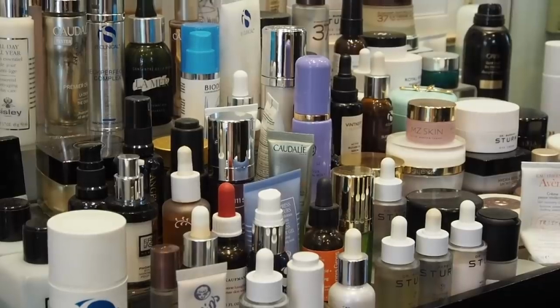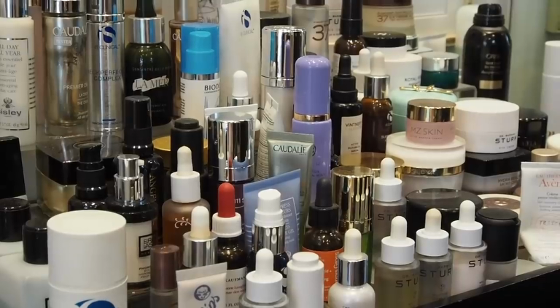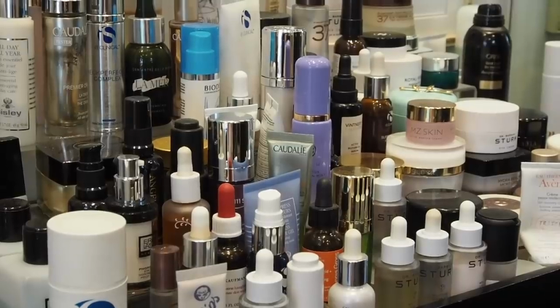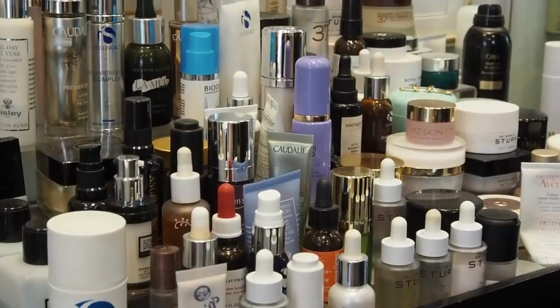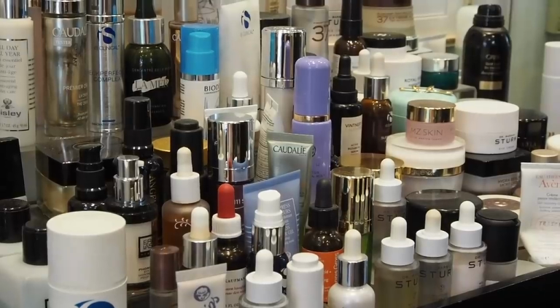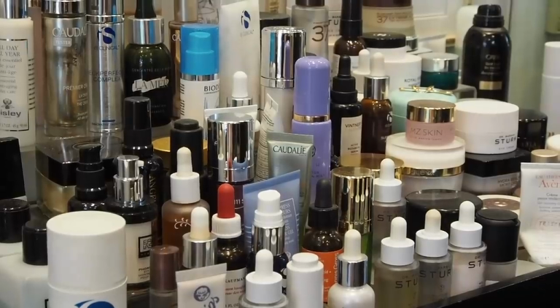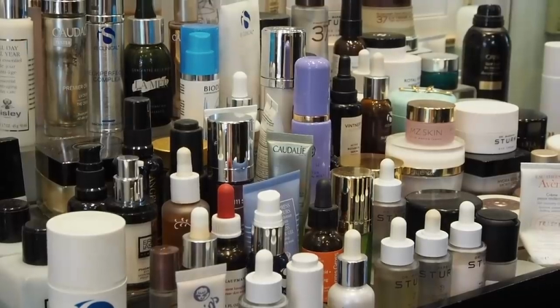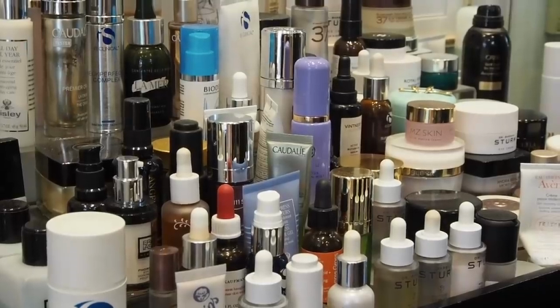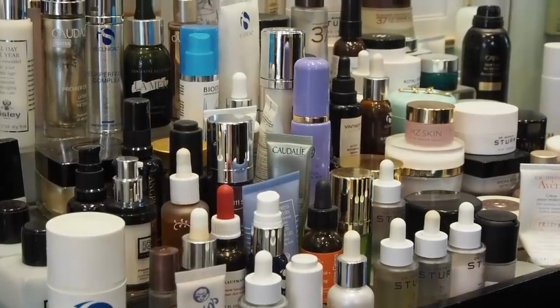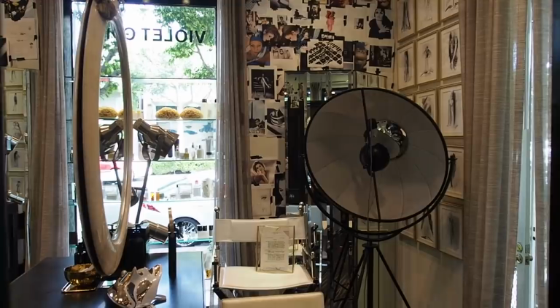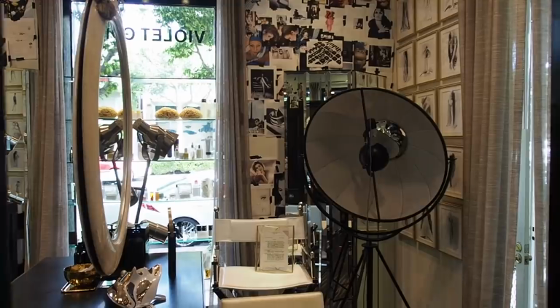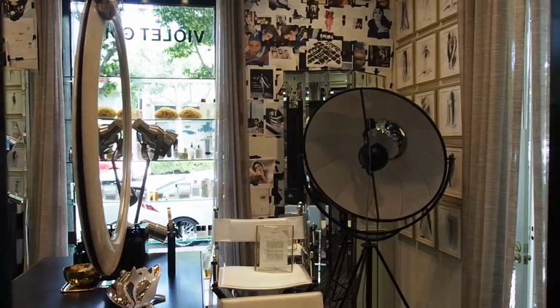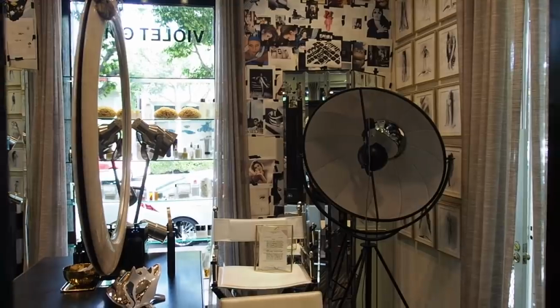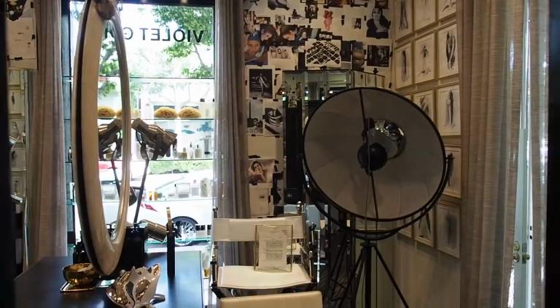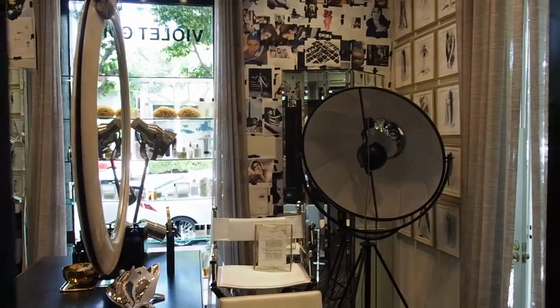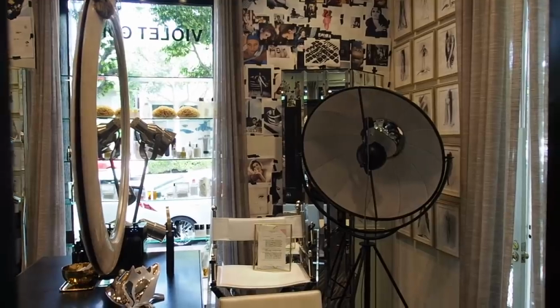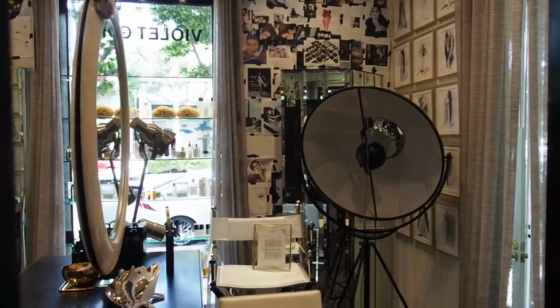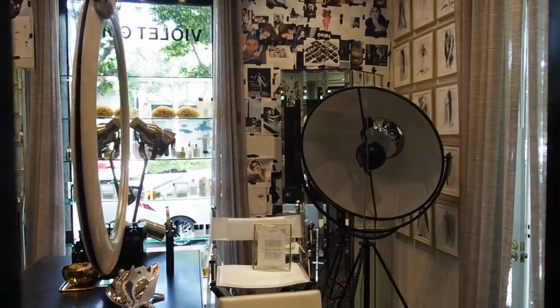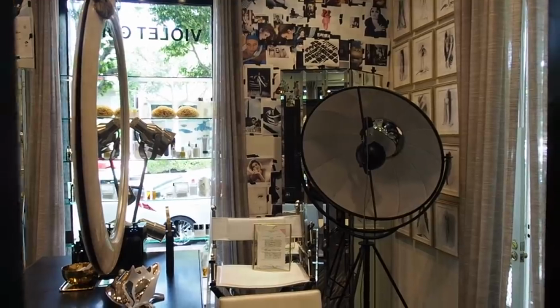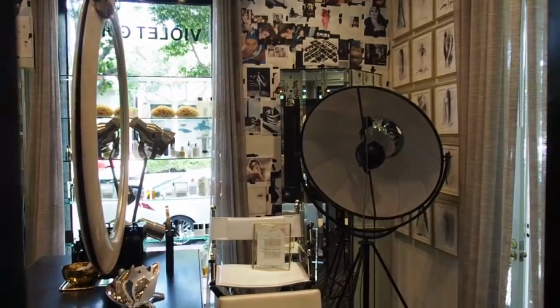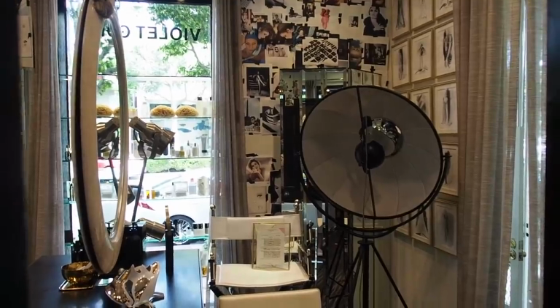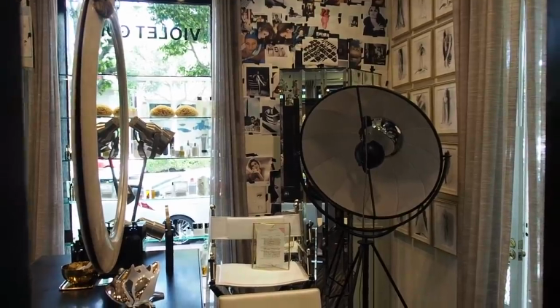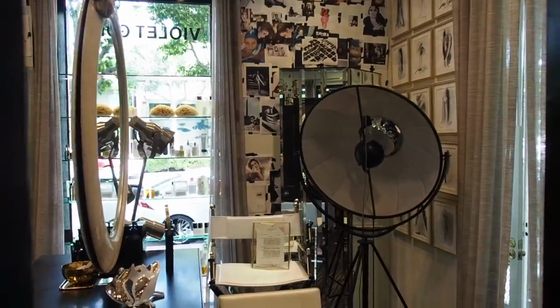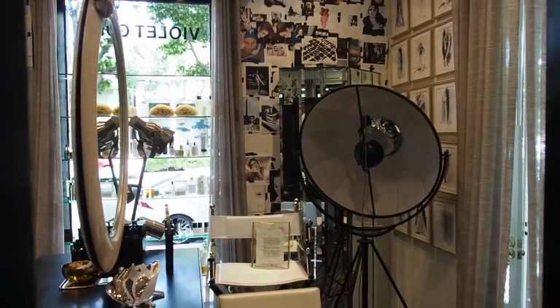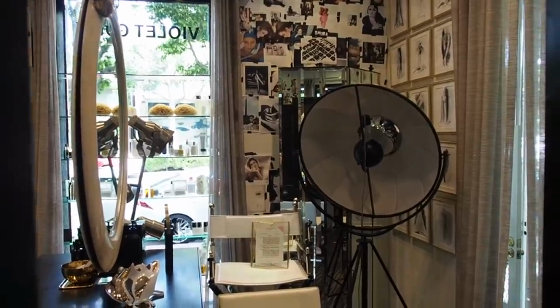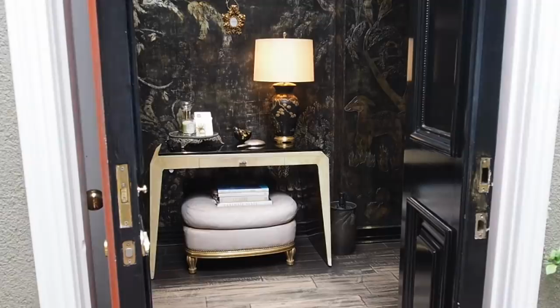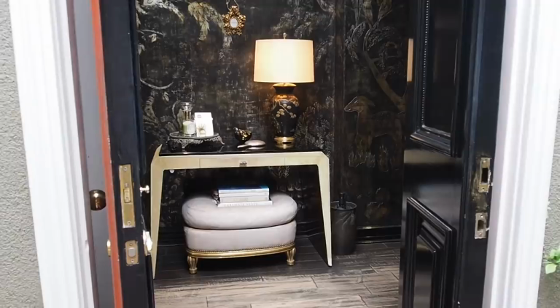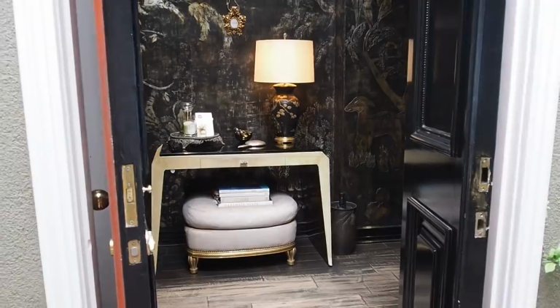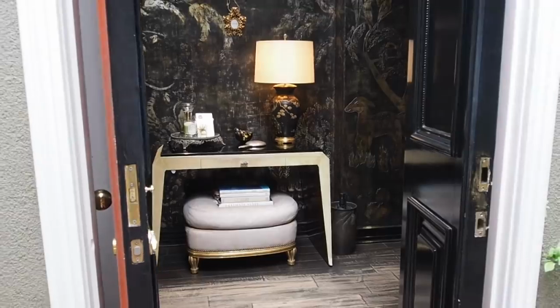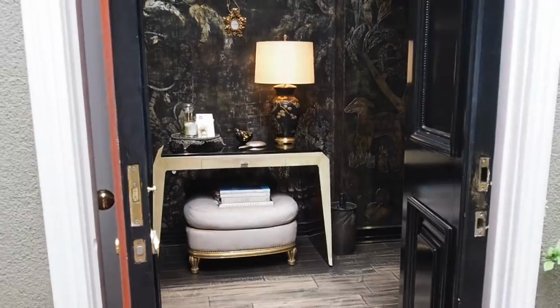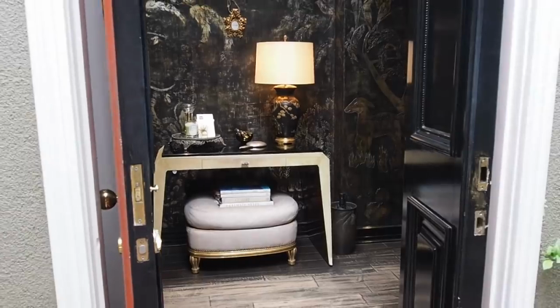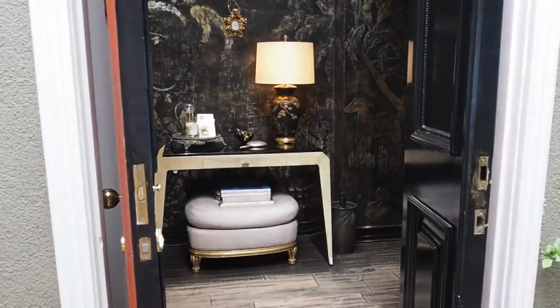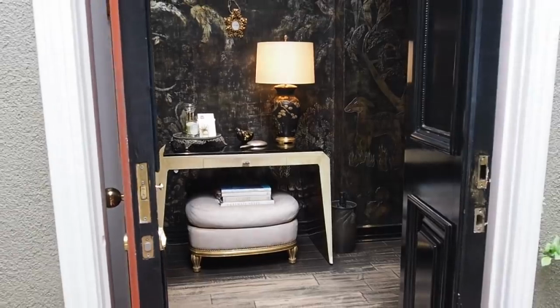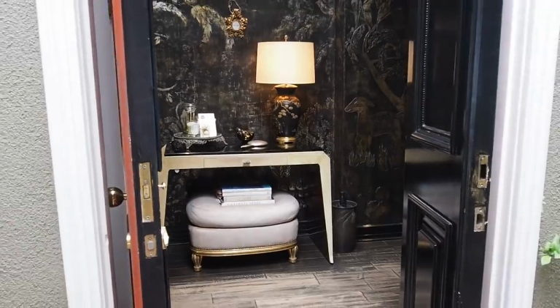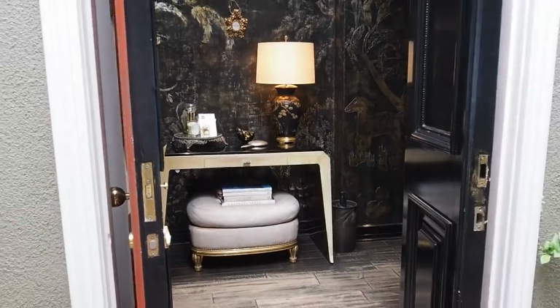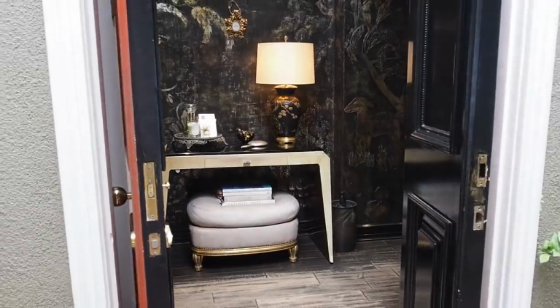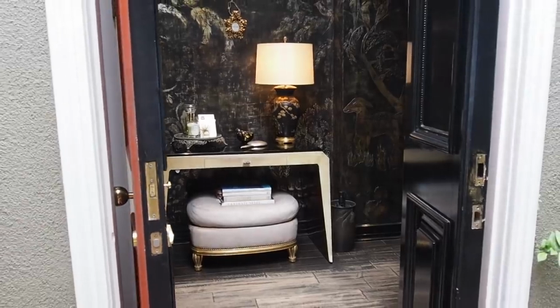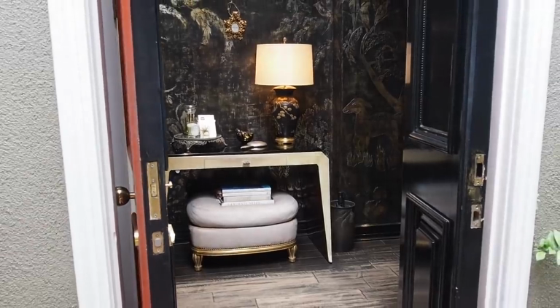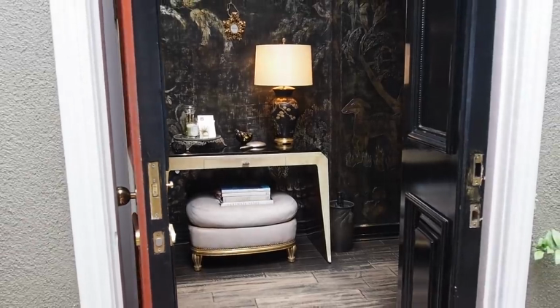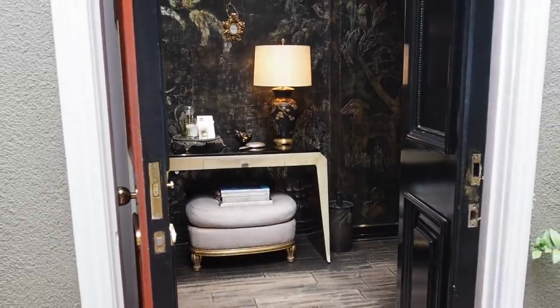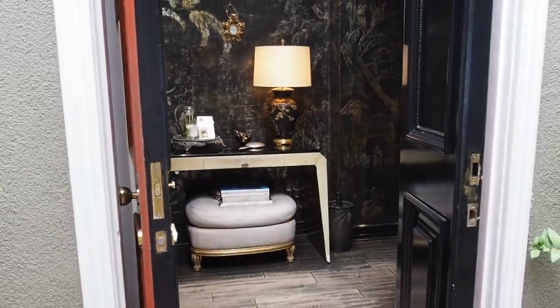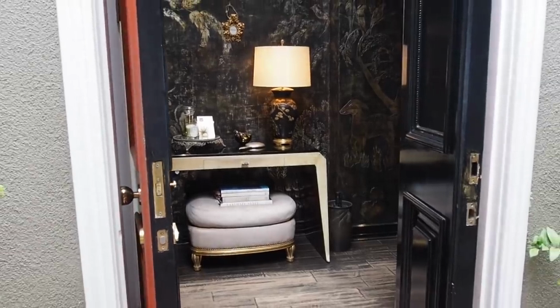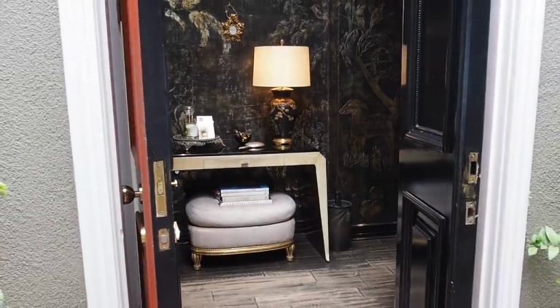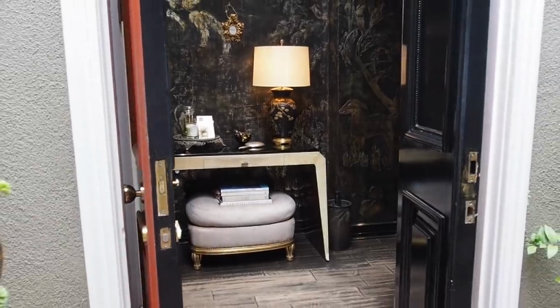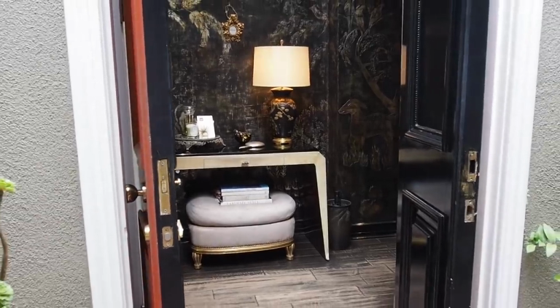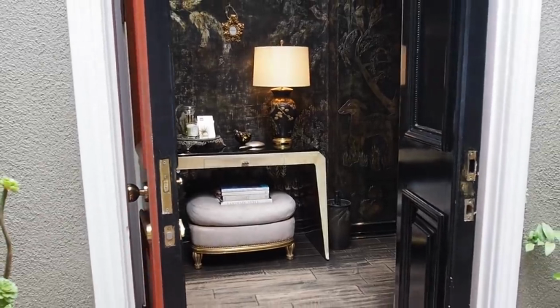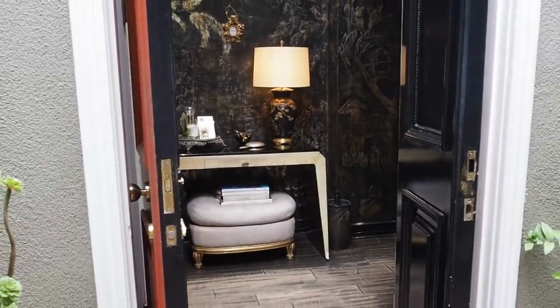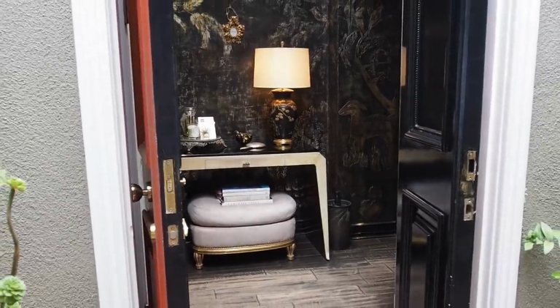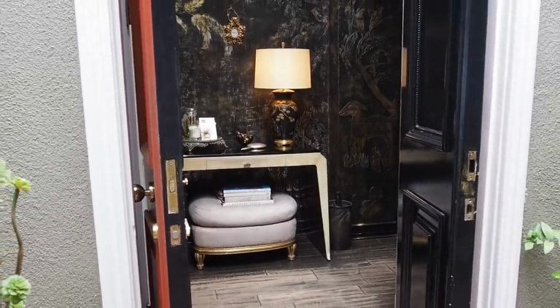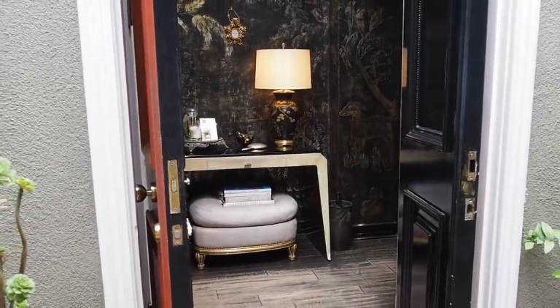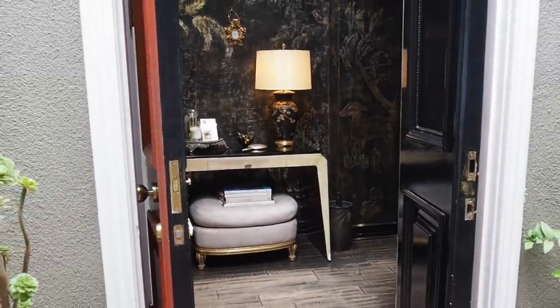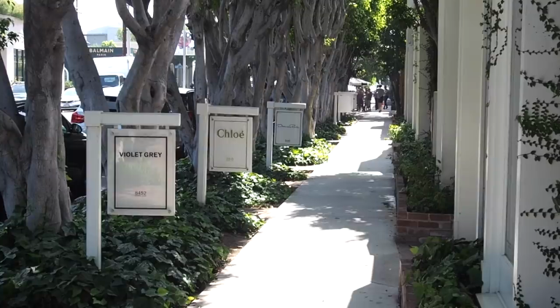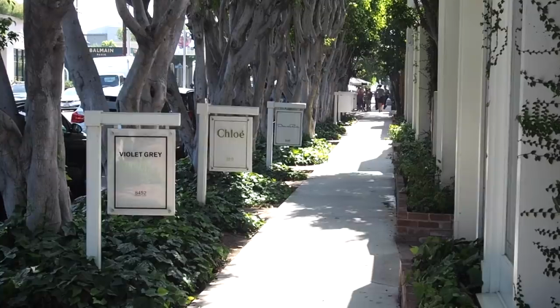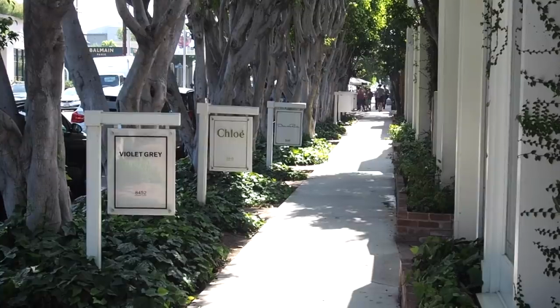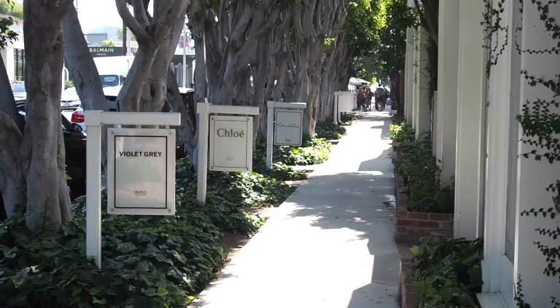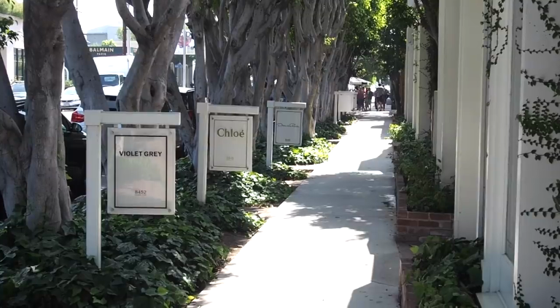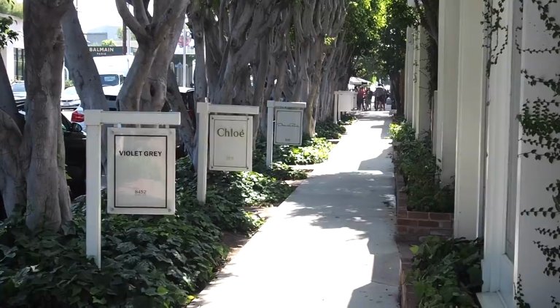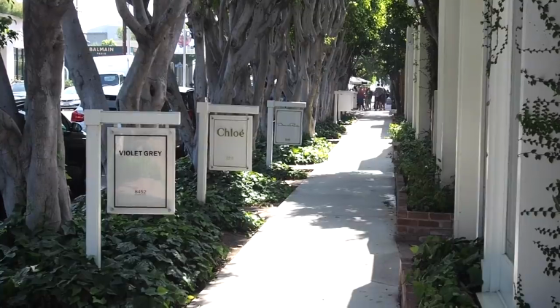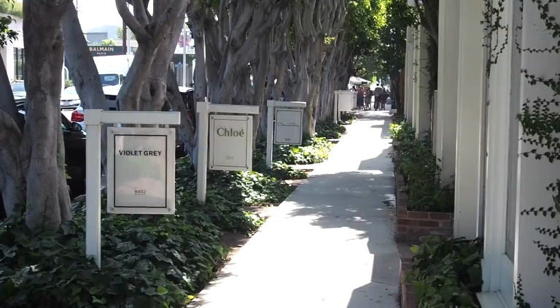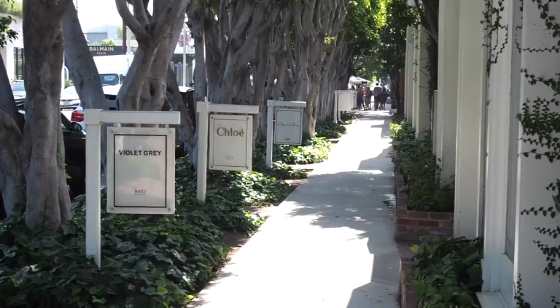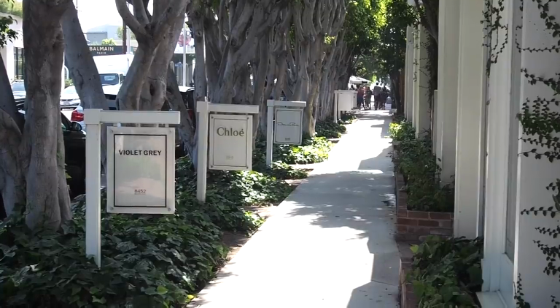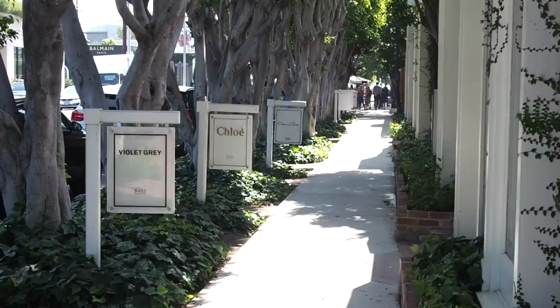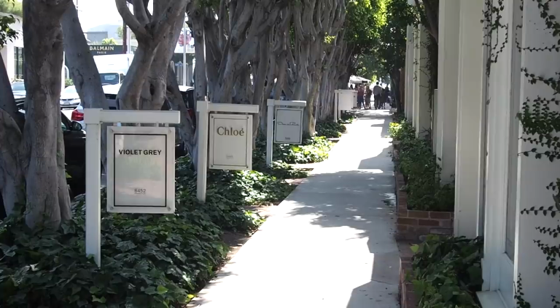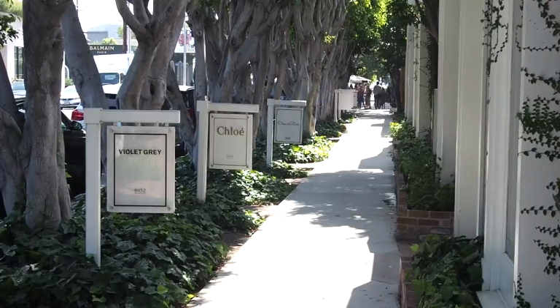Violet Grey is well worth adding to your LA itinerary, but luckily you can shop the shelves online and read their website The Violet Files while you dream up your visit.